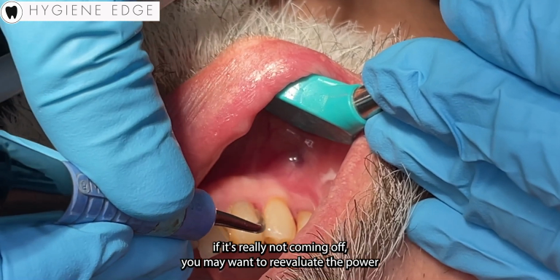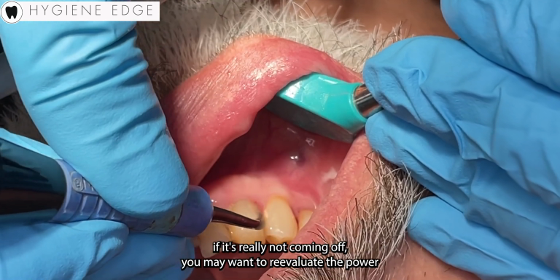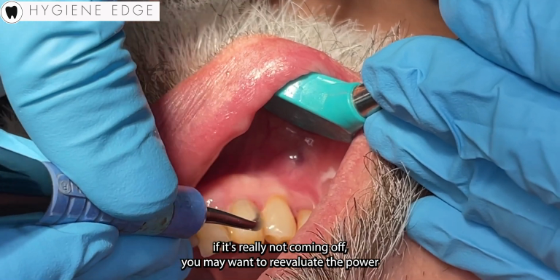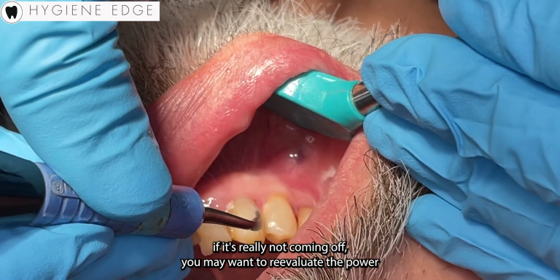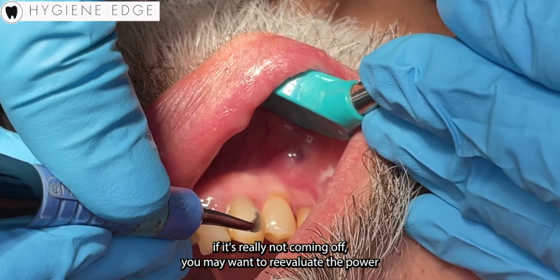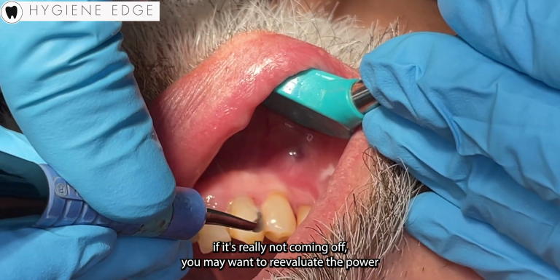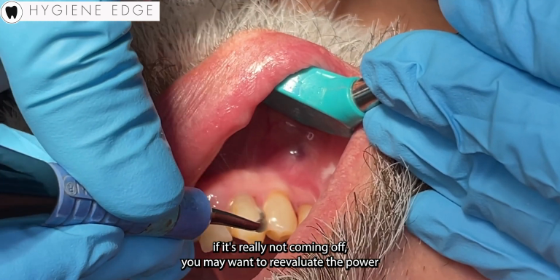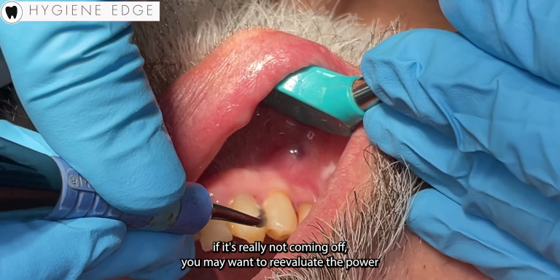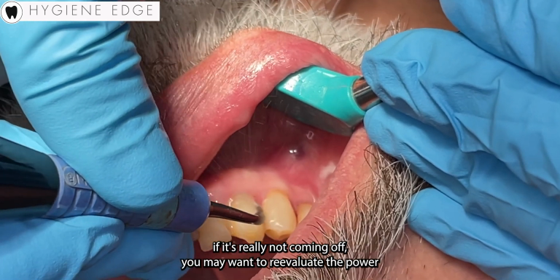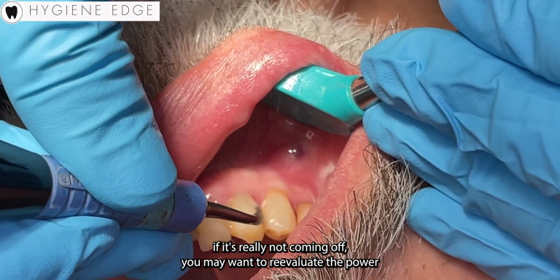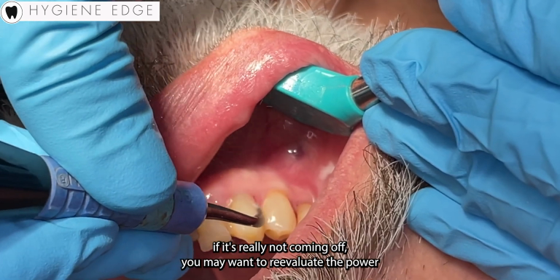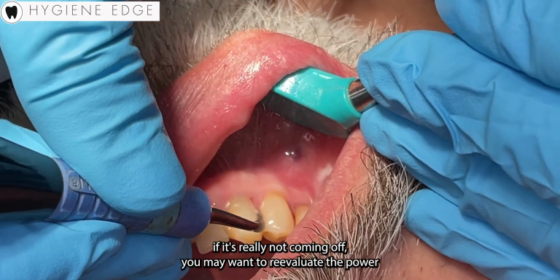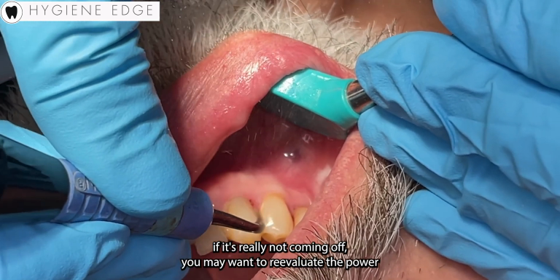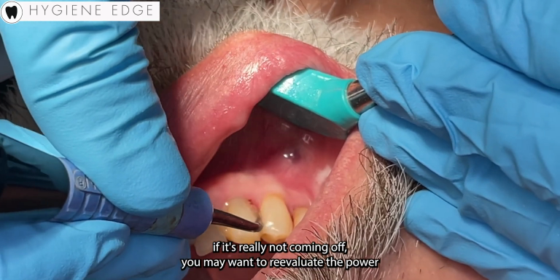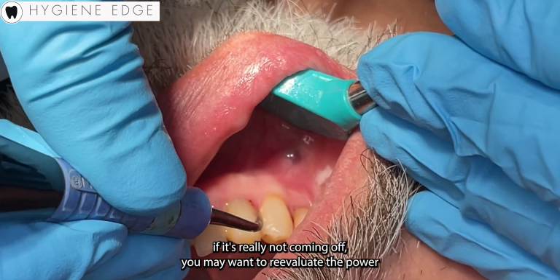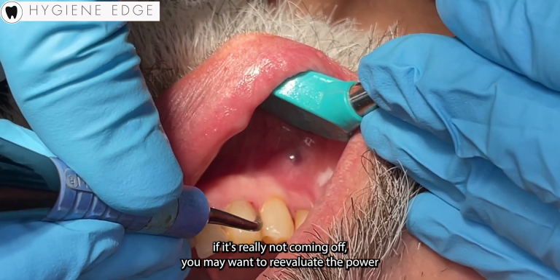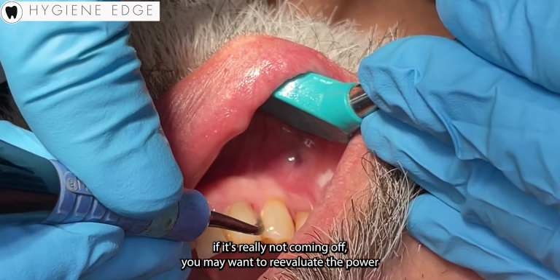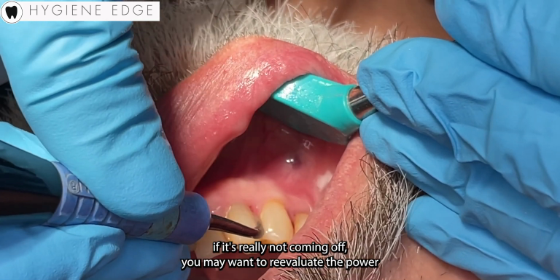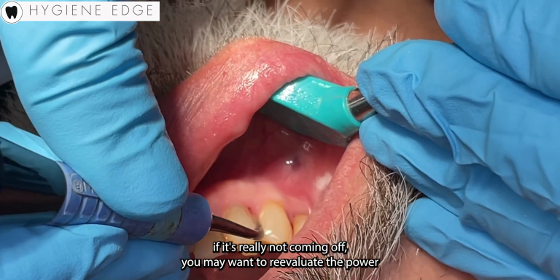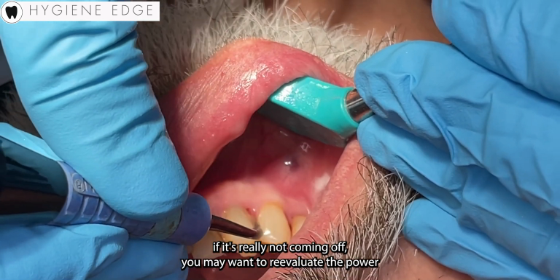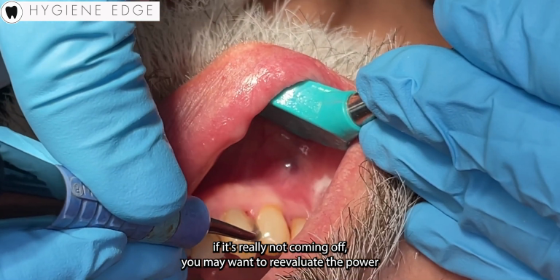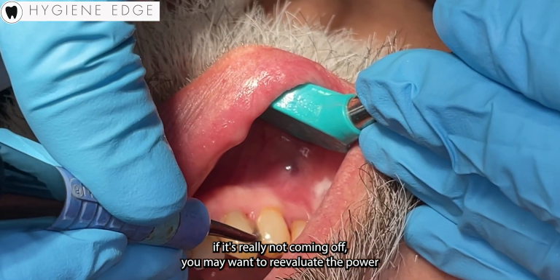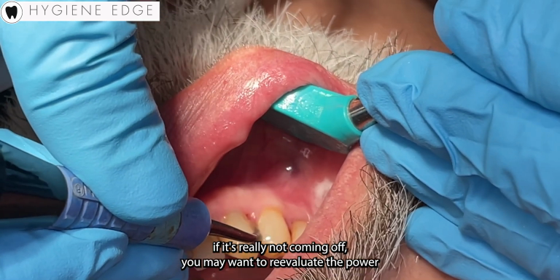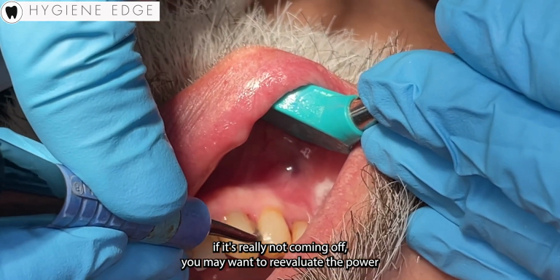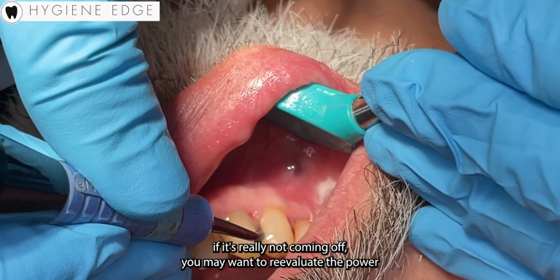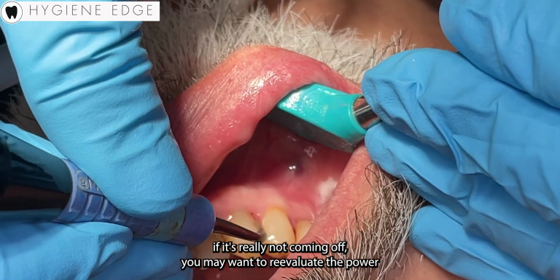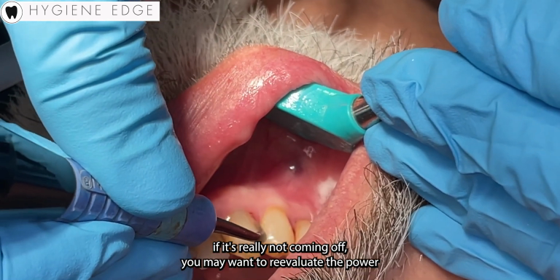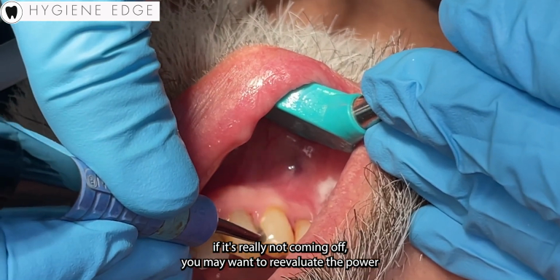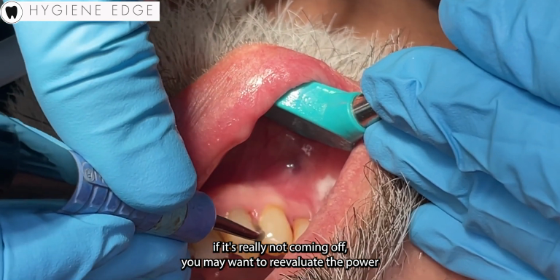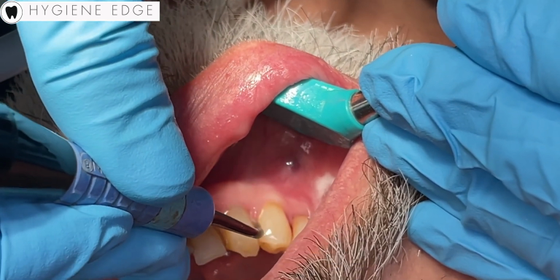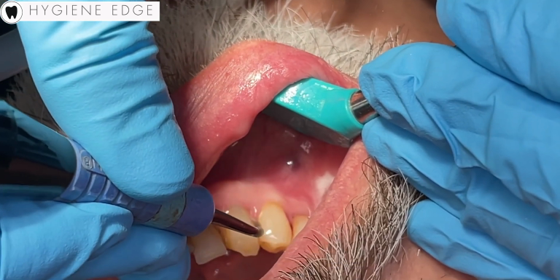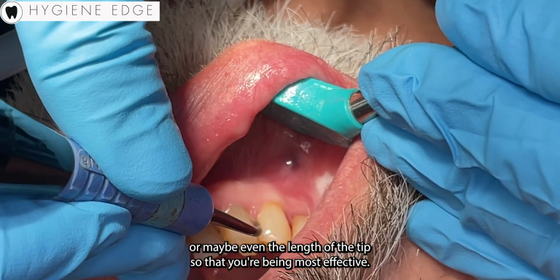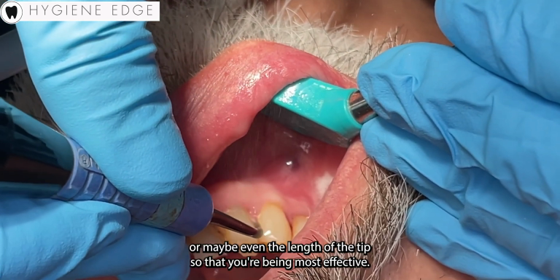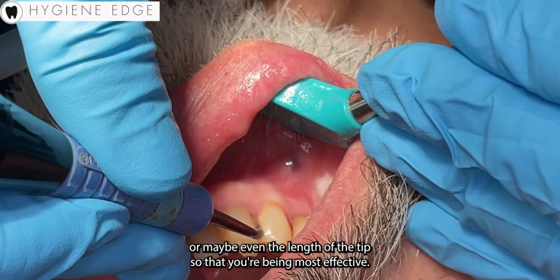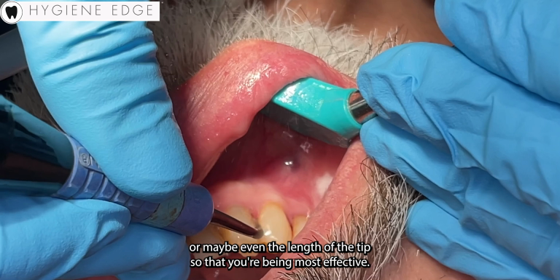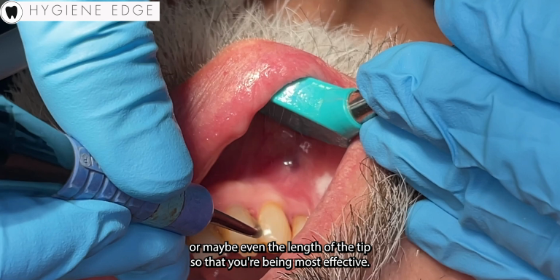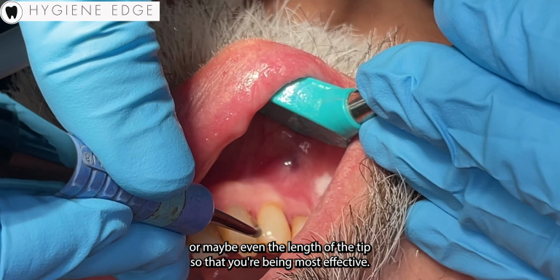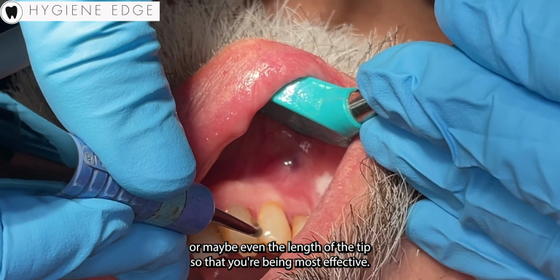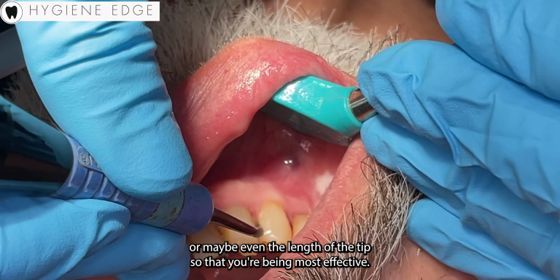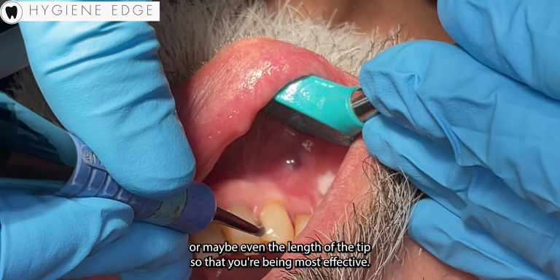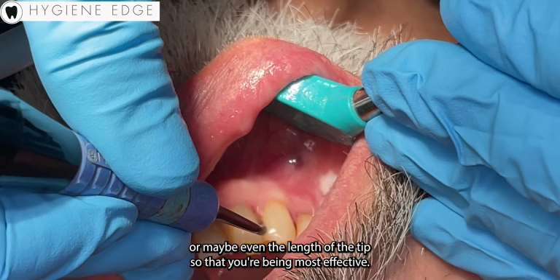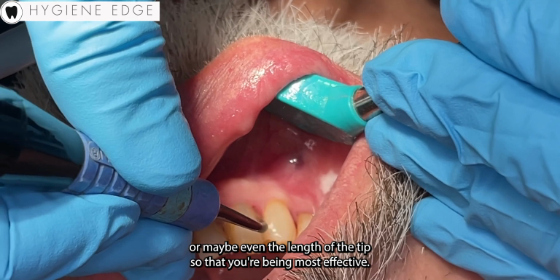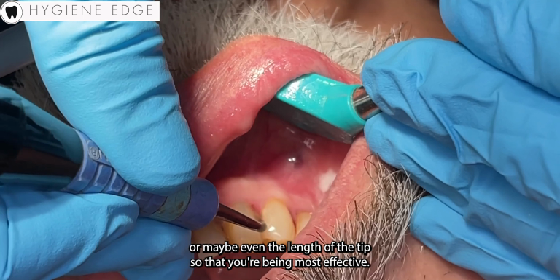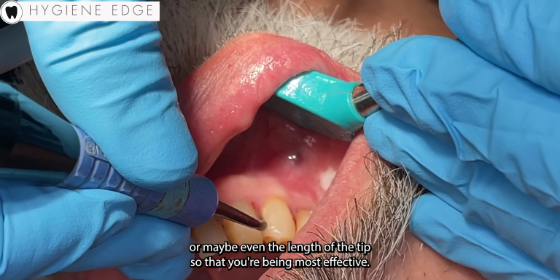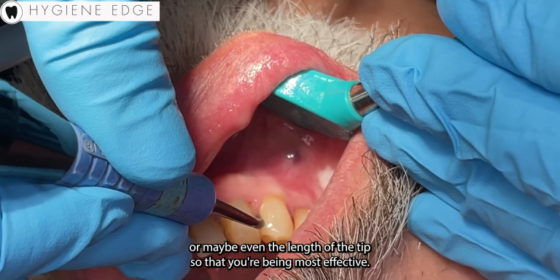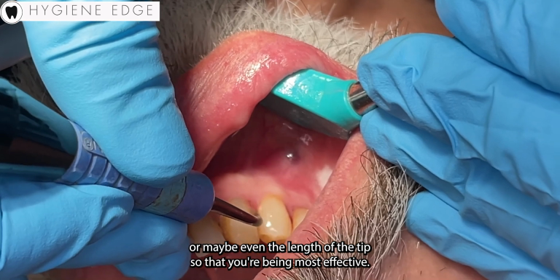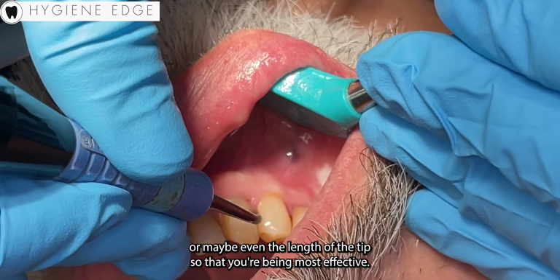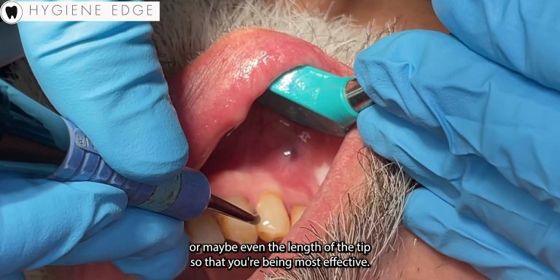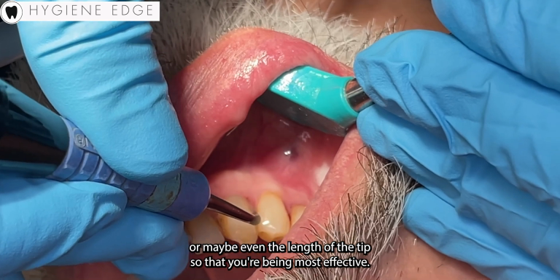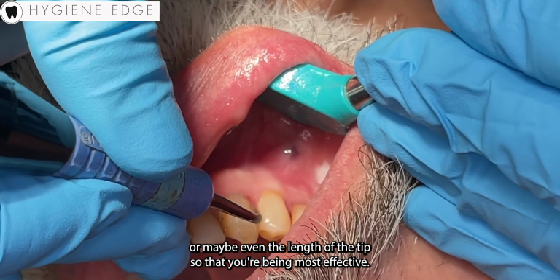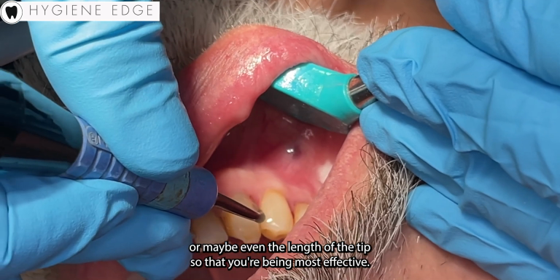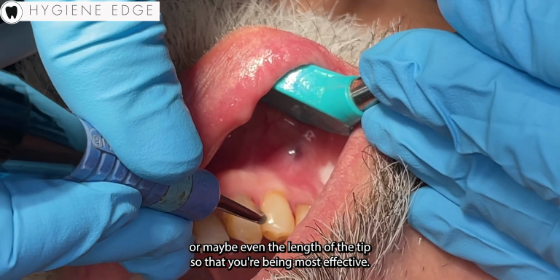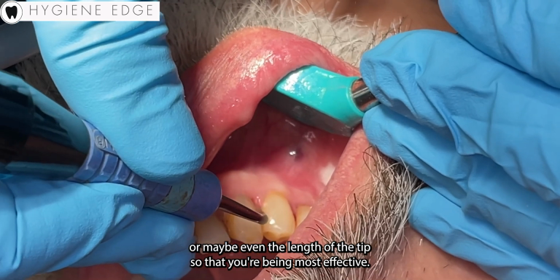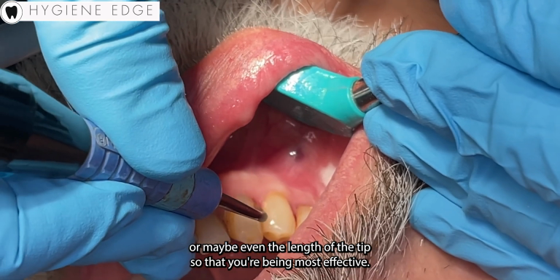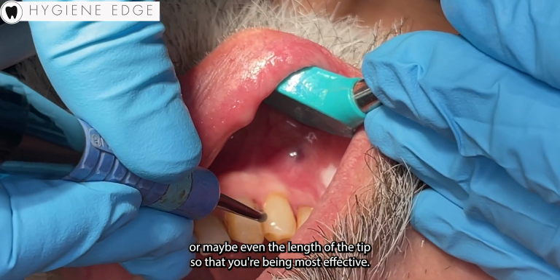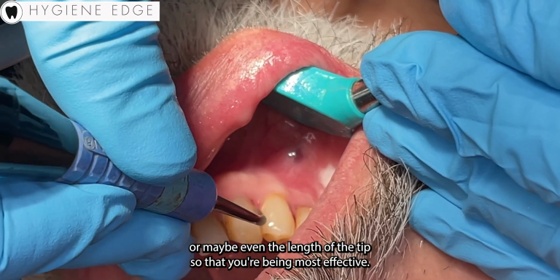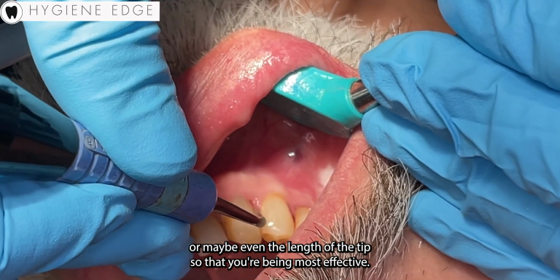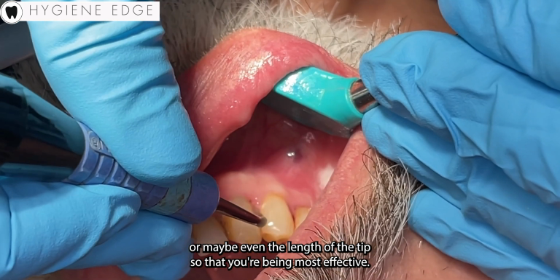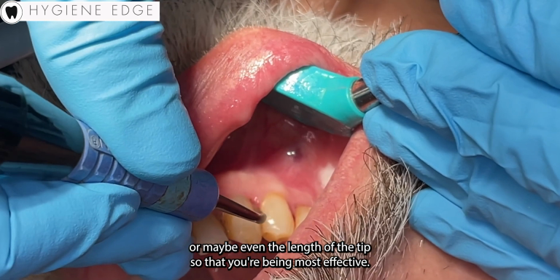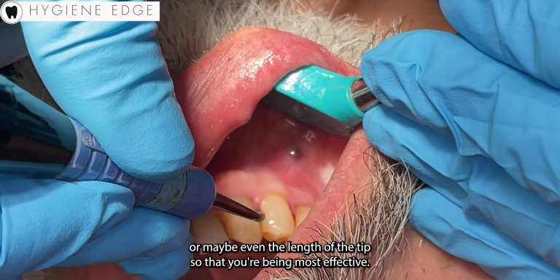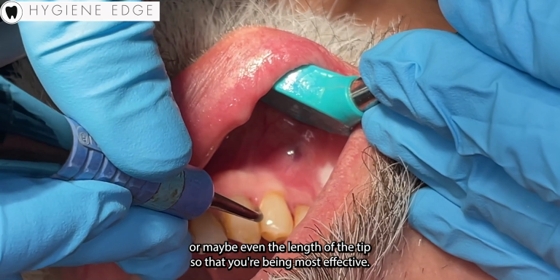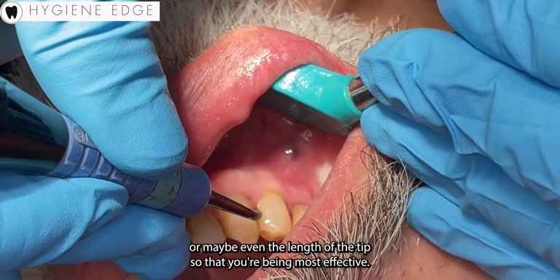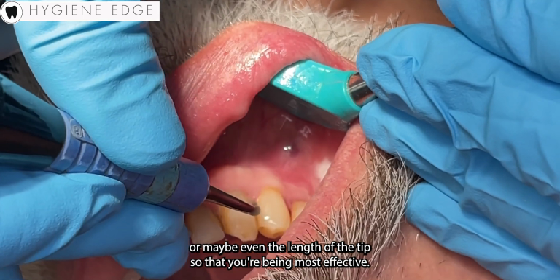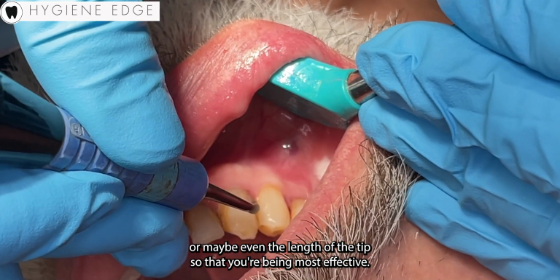If it's really not coming off, you may want to reevaluate the power, or maybe even the length of the tip, so that you're being most effective.